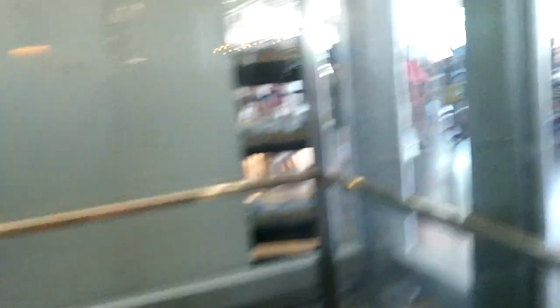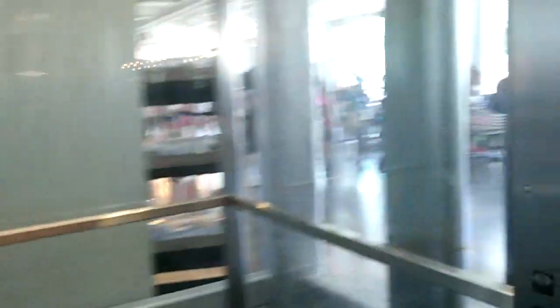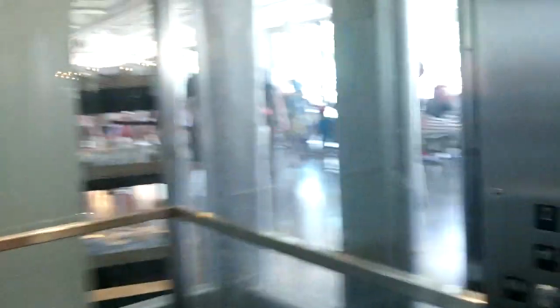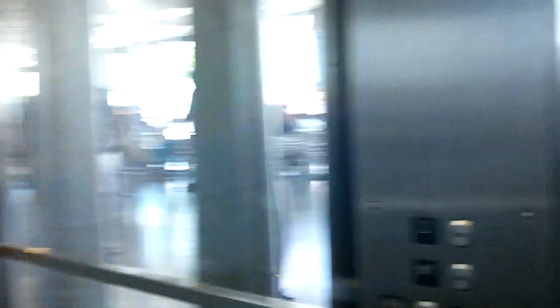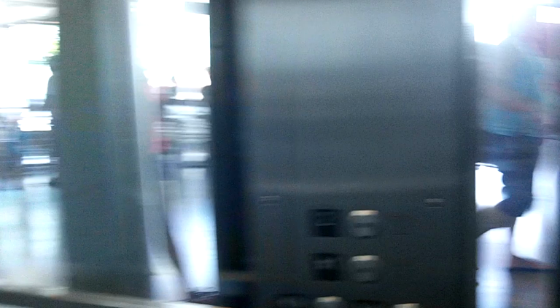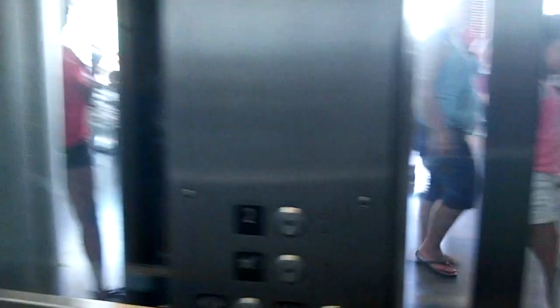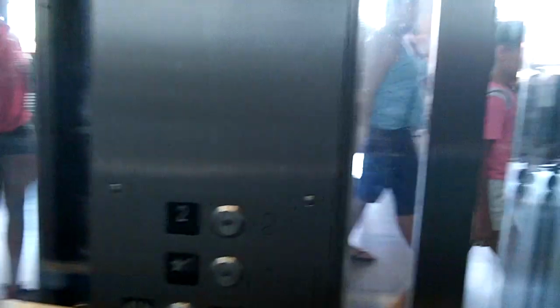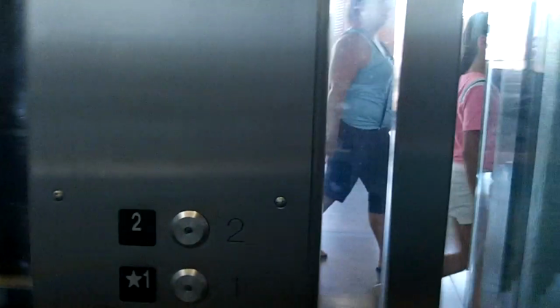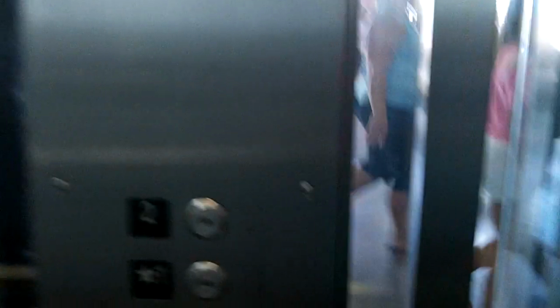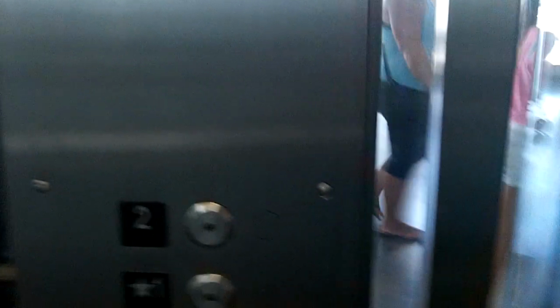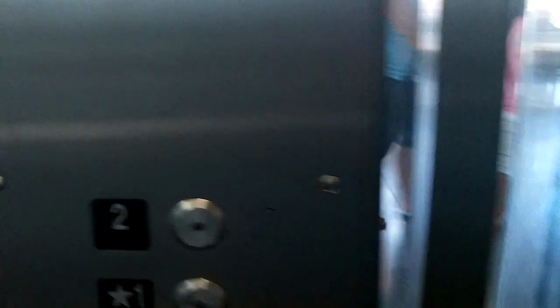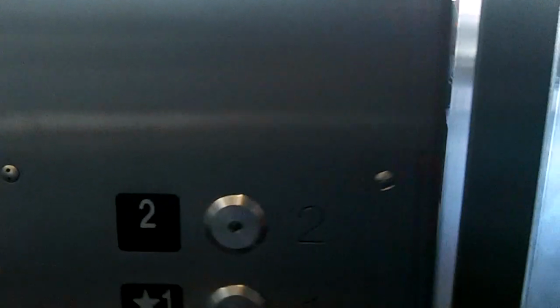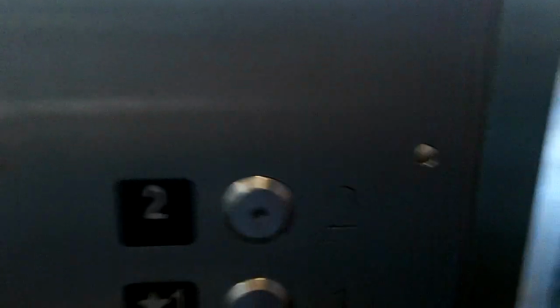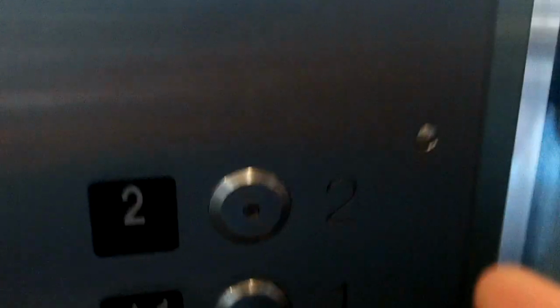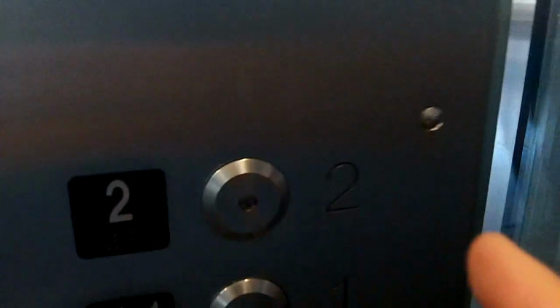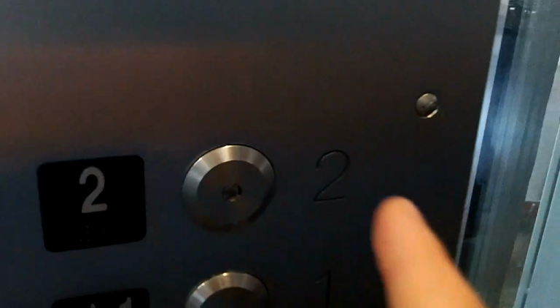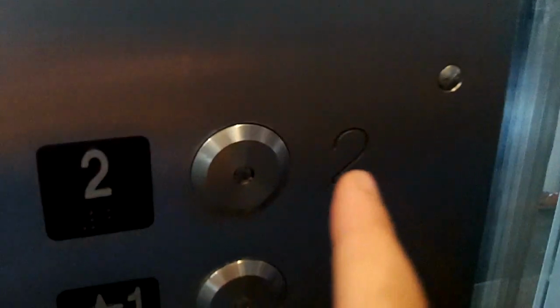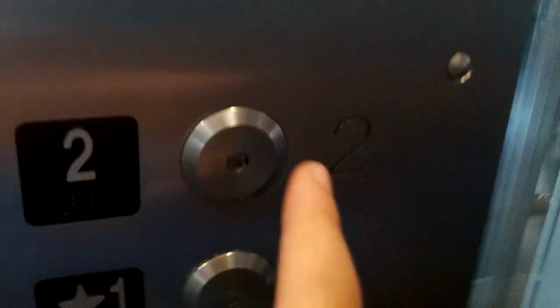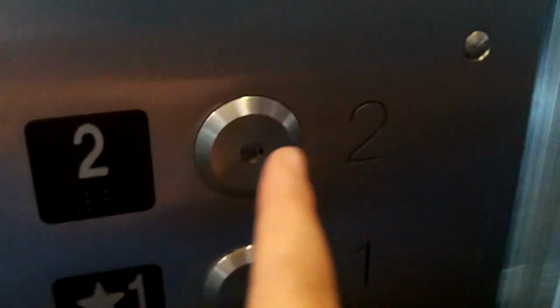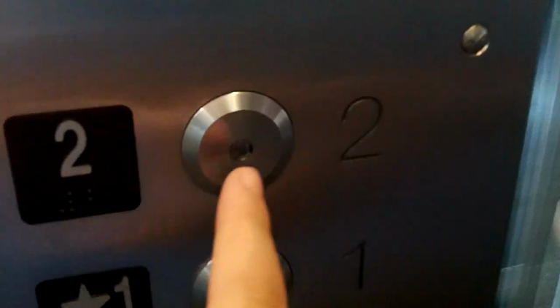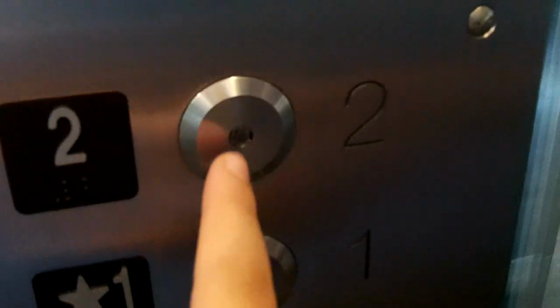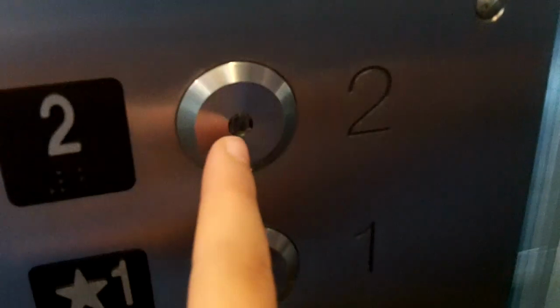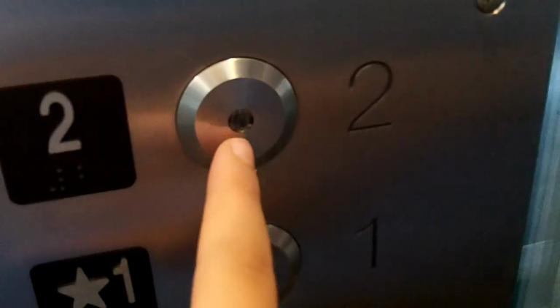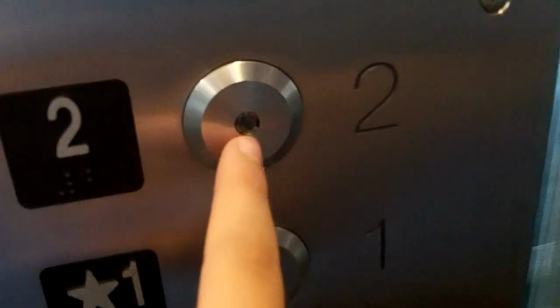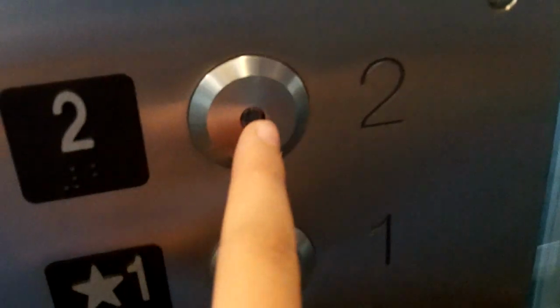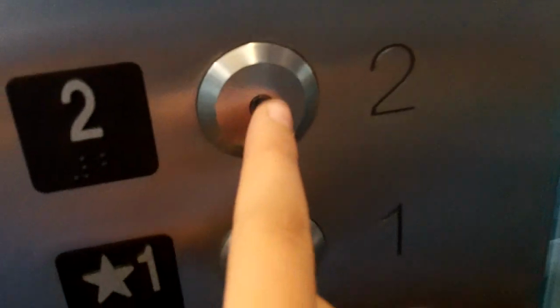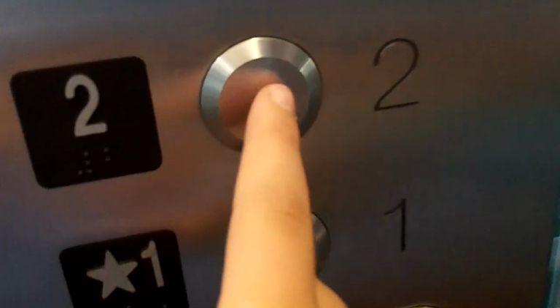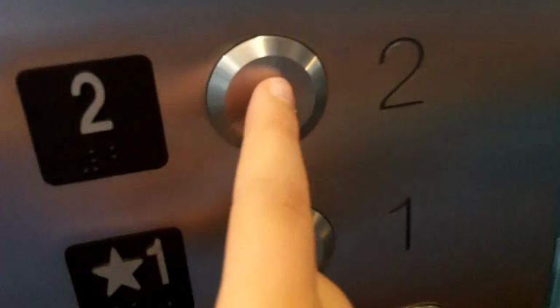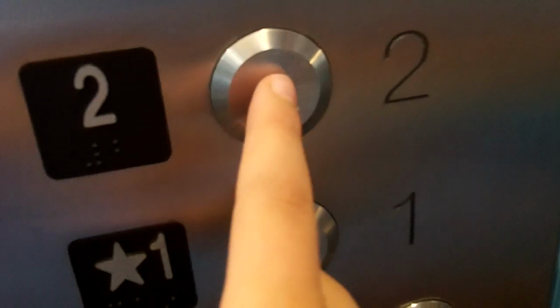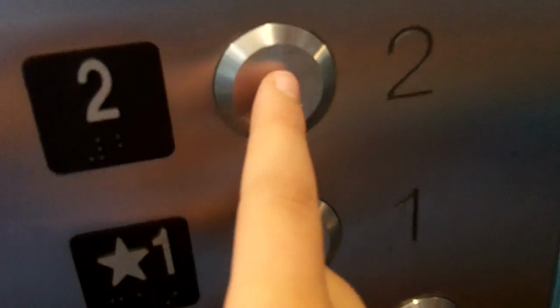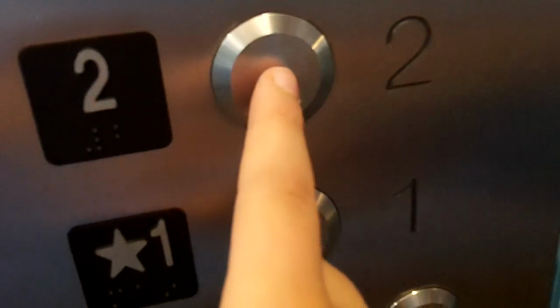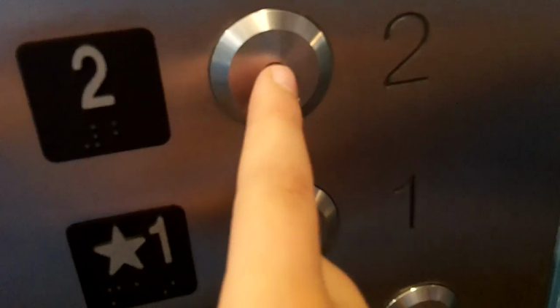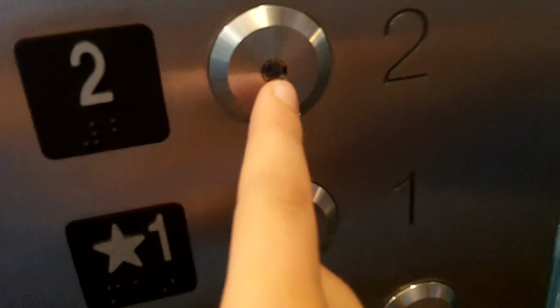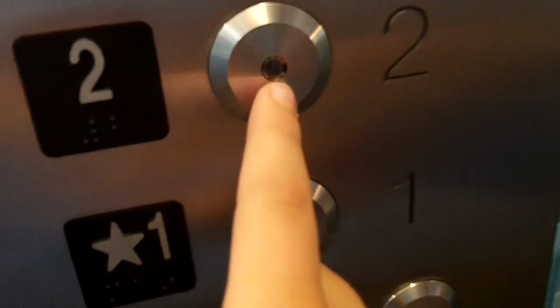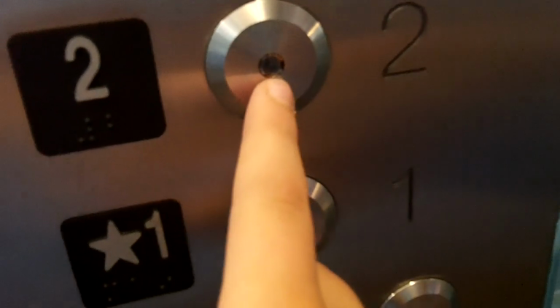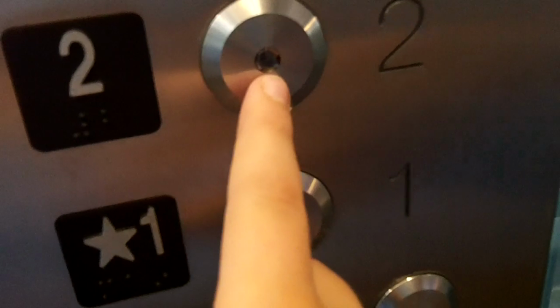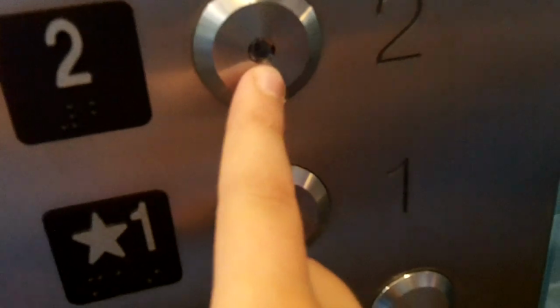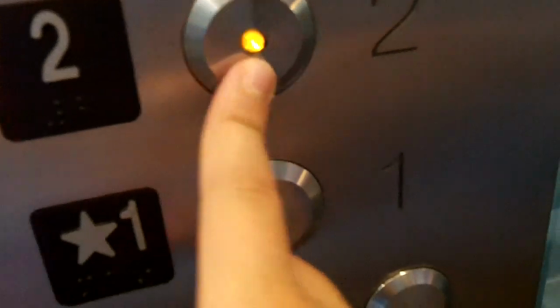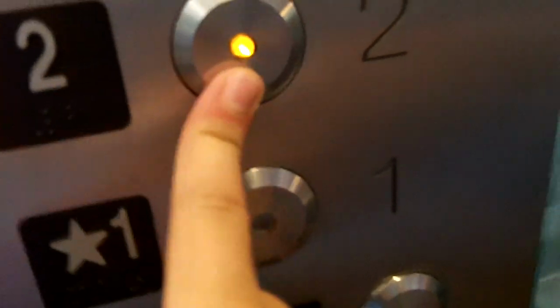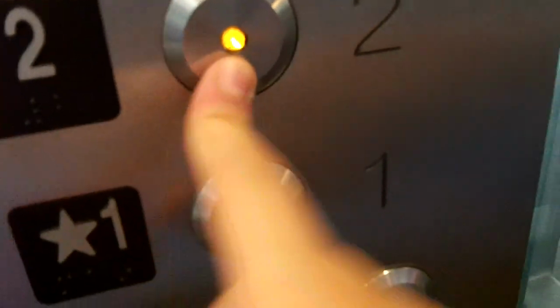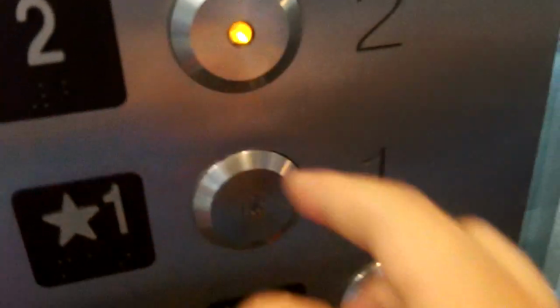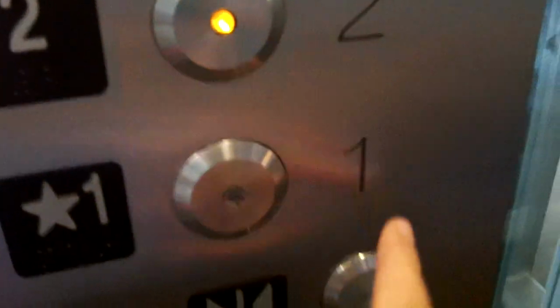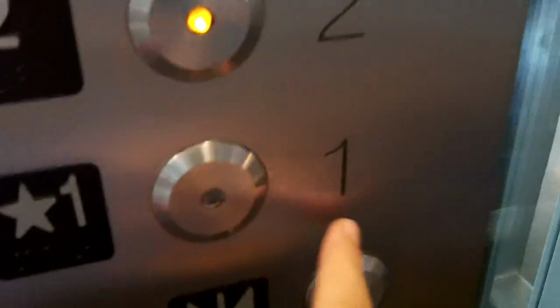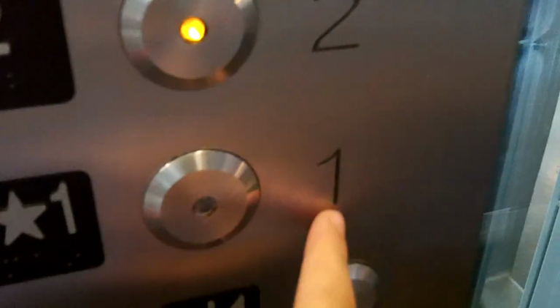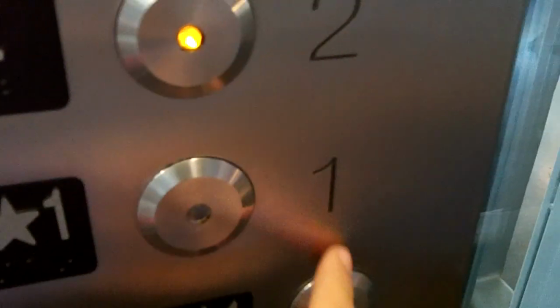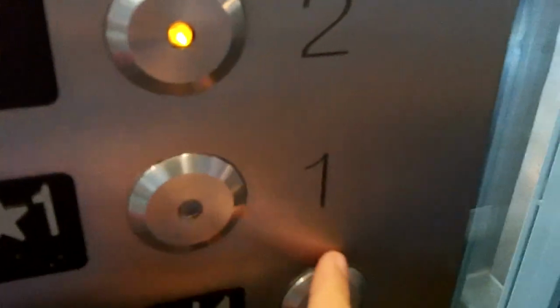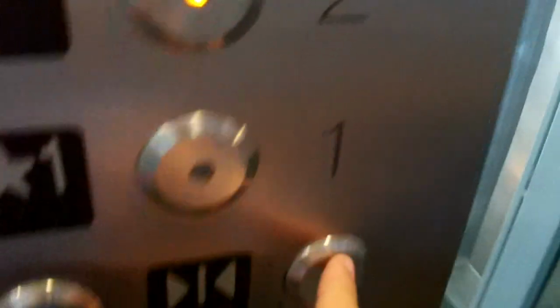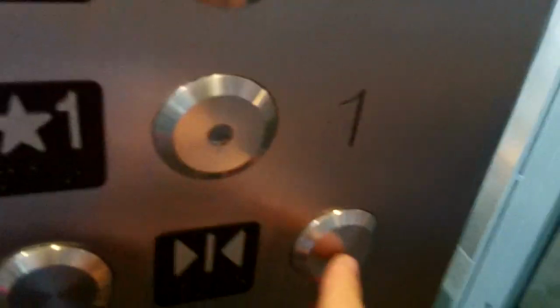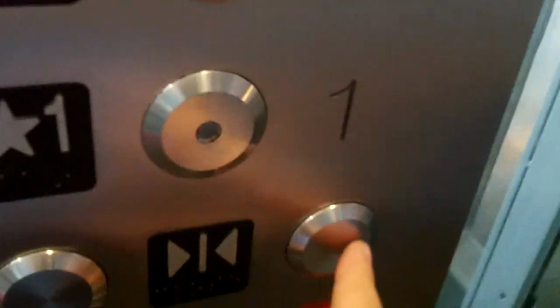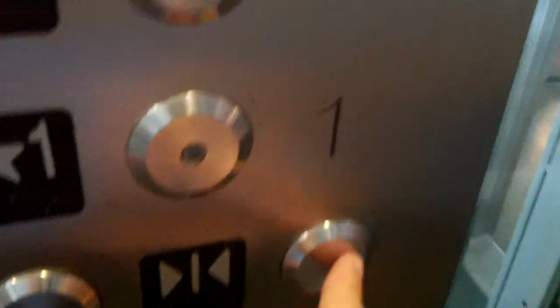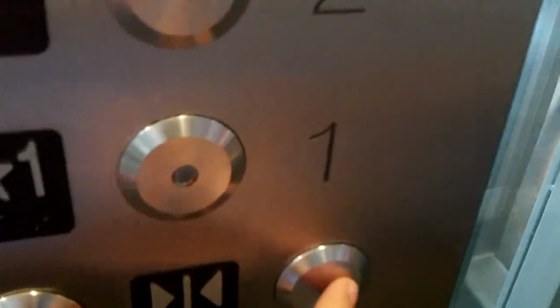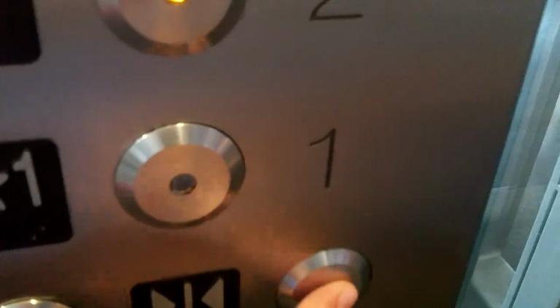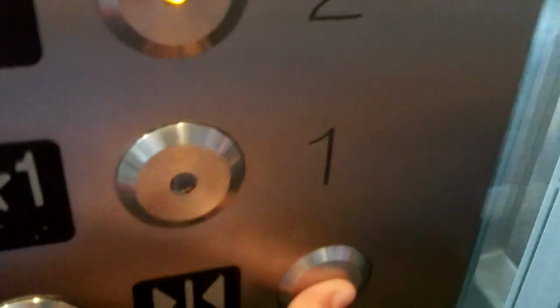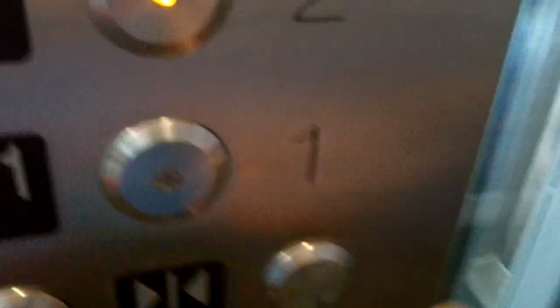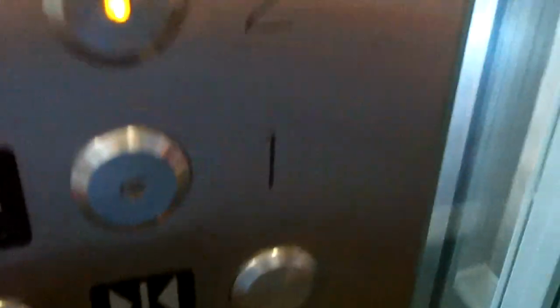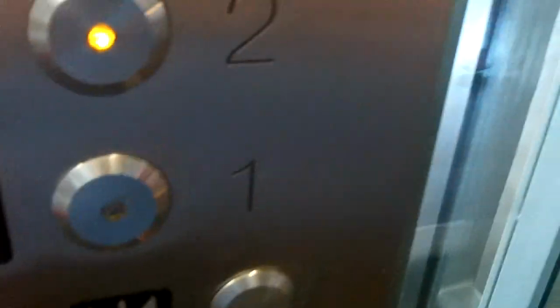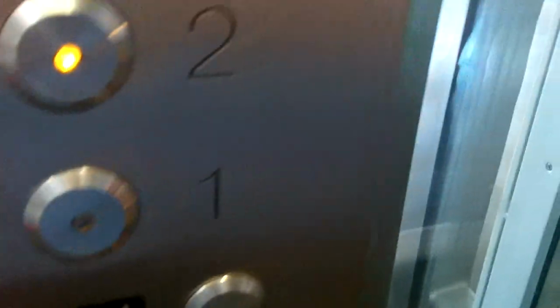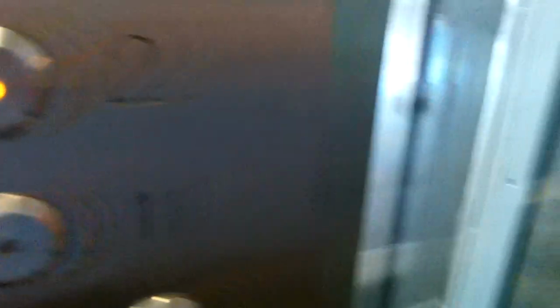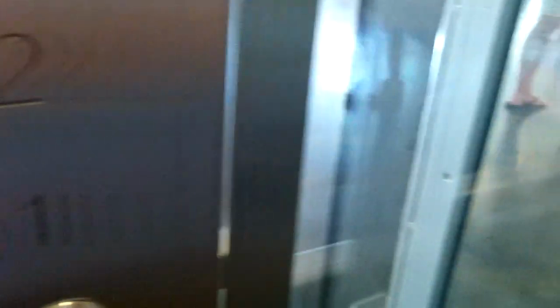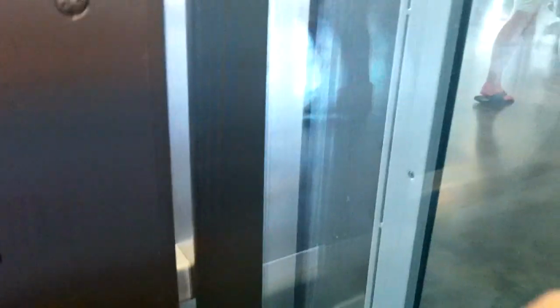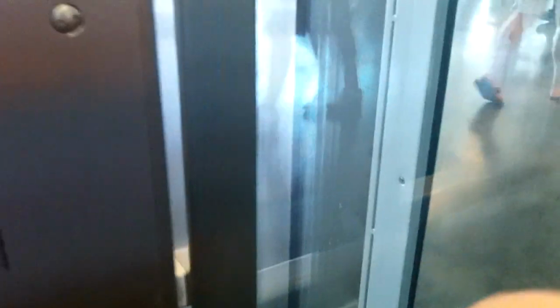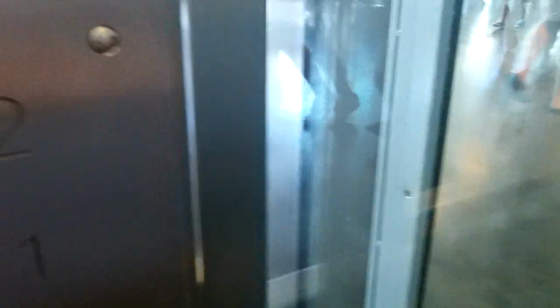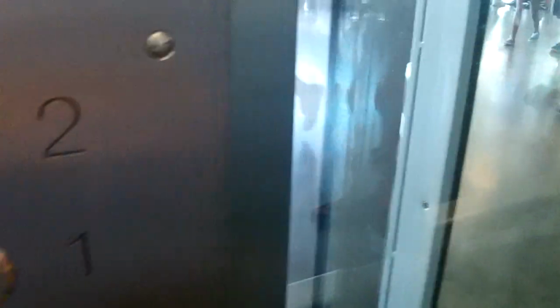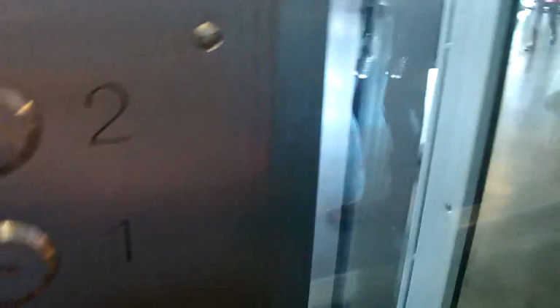Hello everybody, this is John Elevator Pan. This is the elevator at Navy Pier in Chicago, Illinois. Jim Lee Elevator says take these elevators.